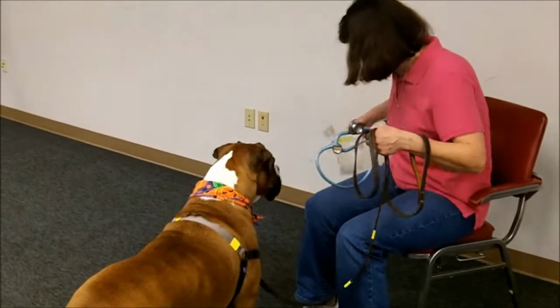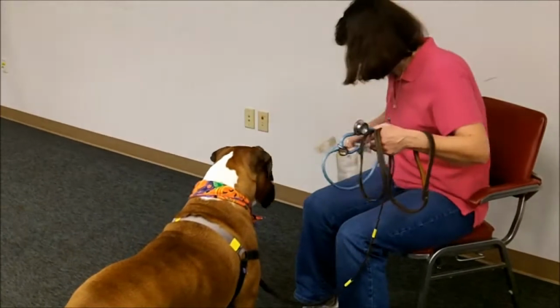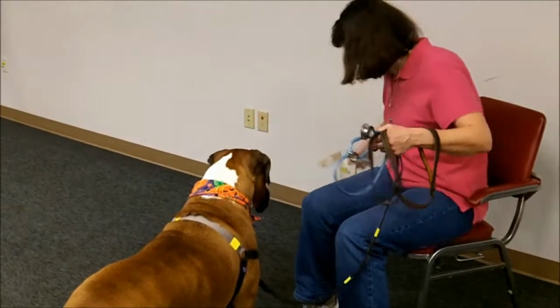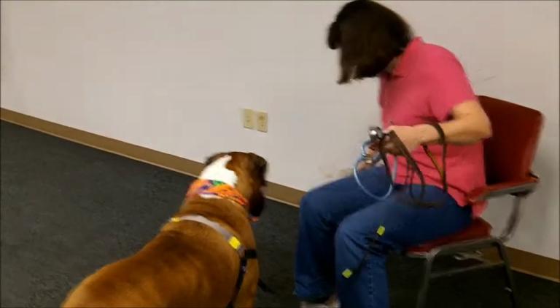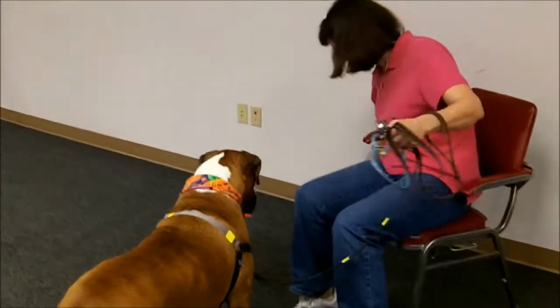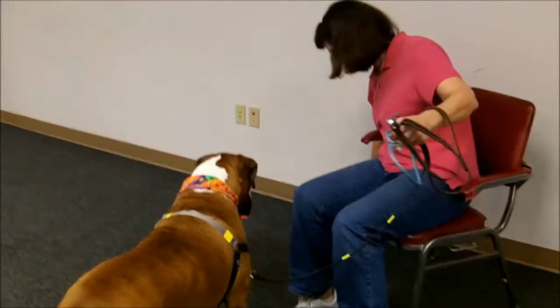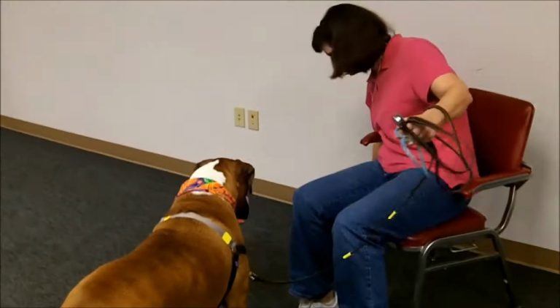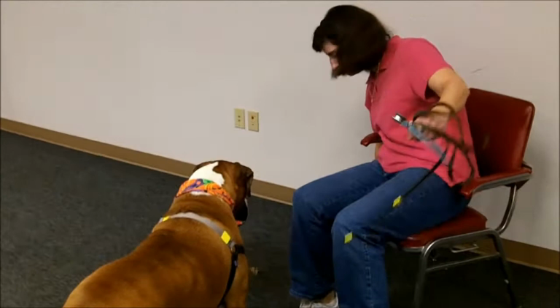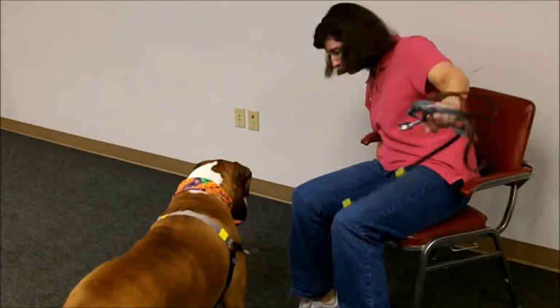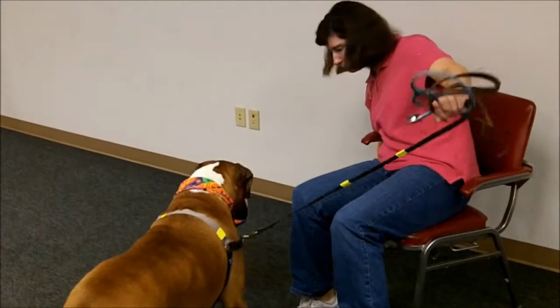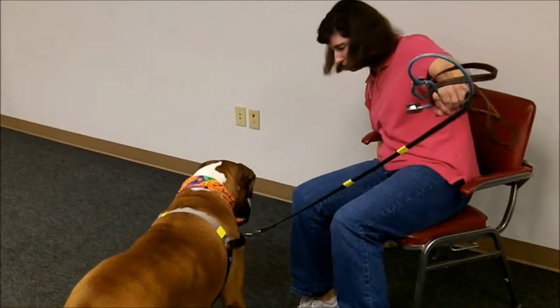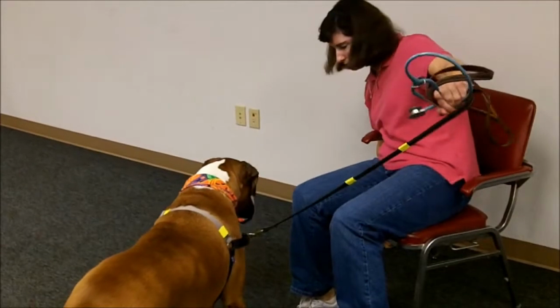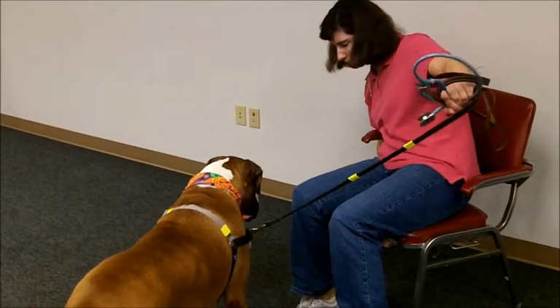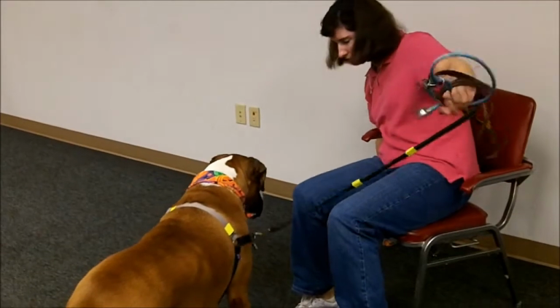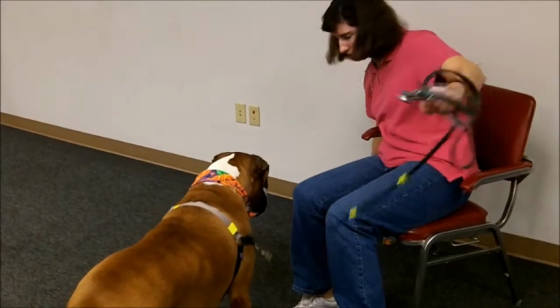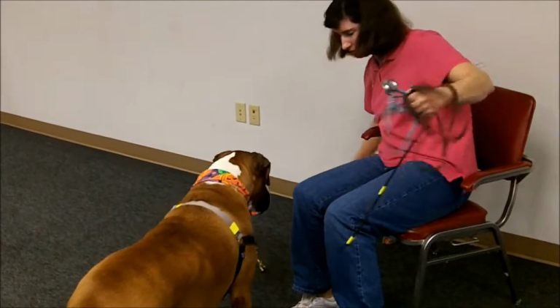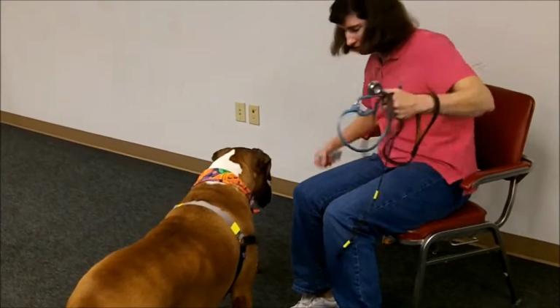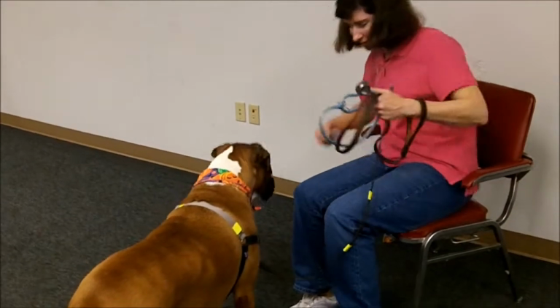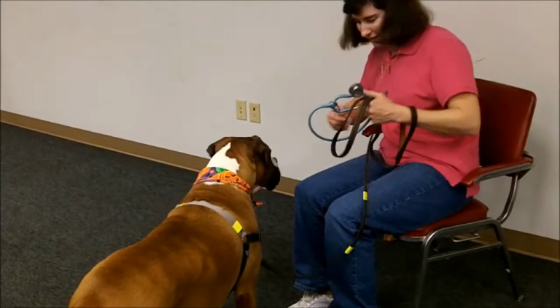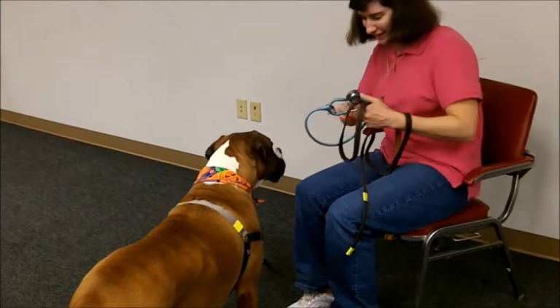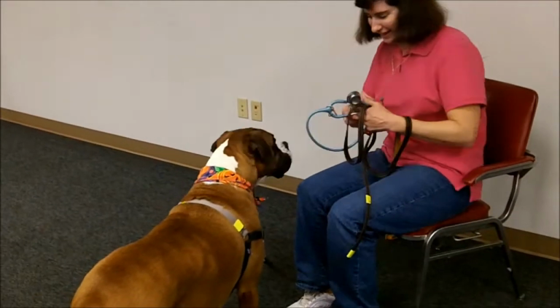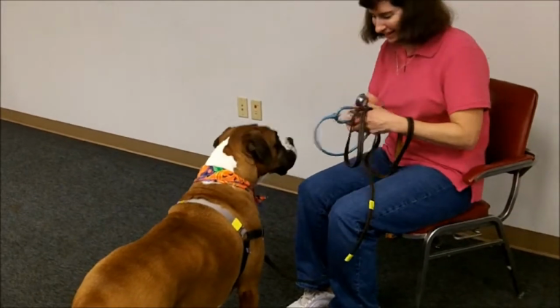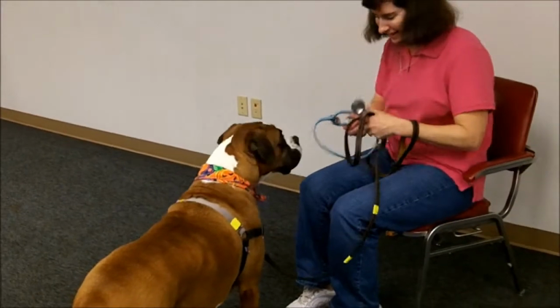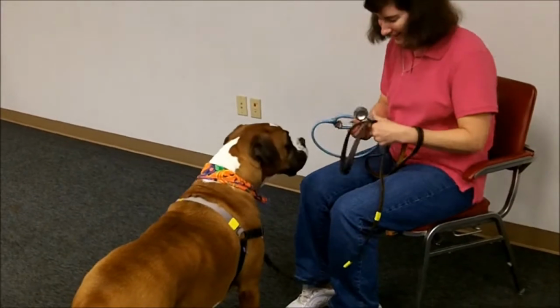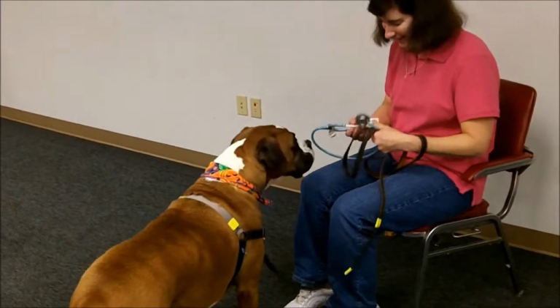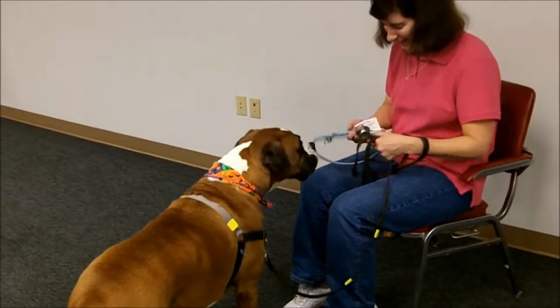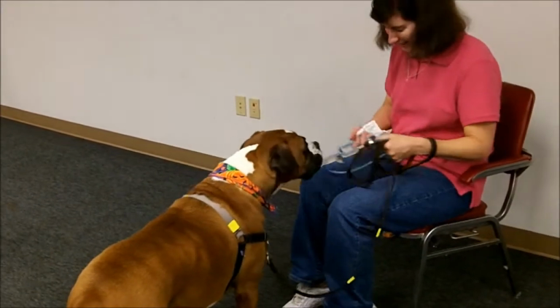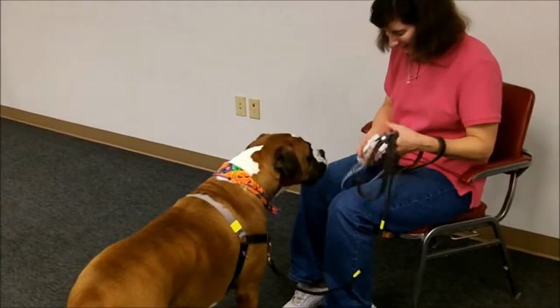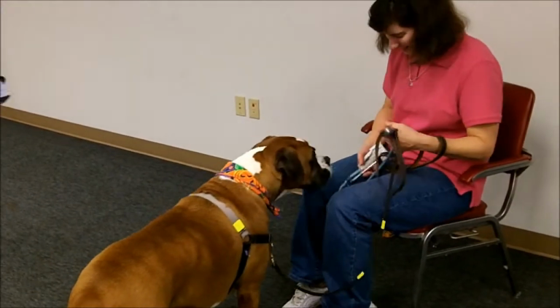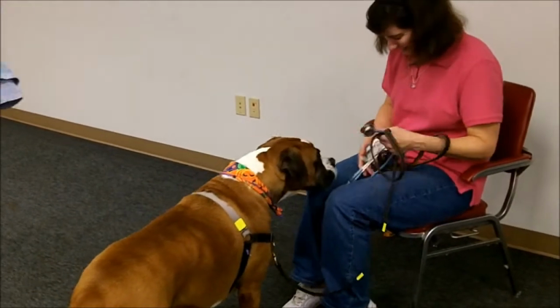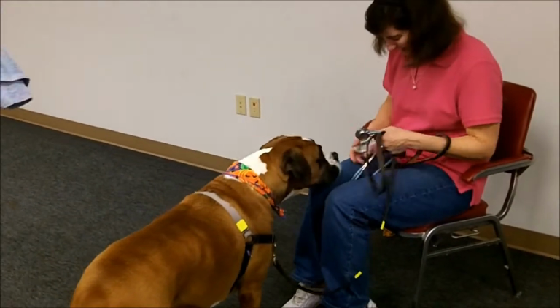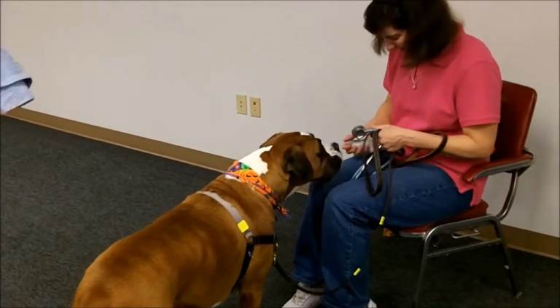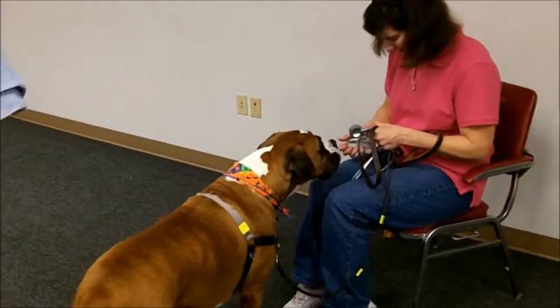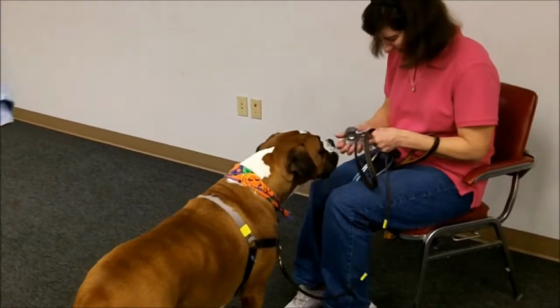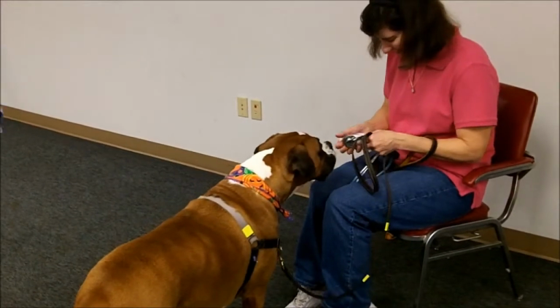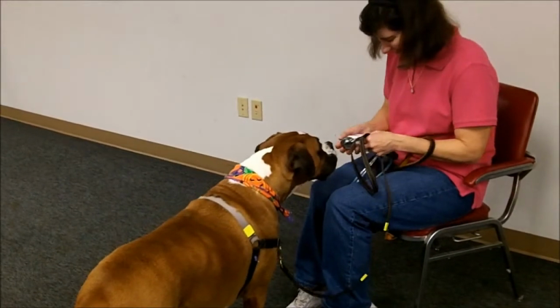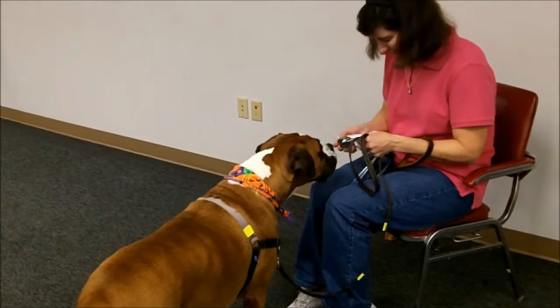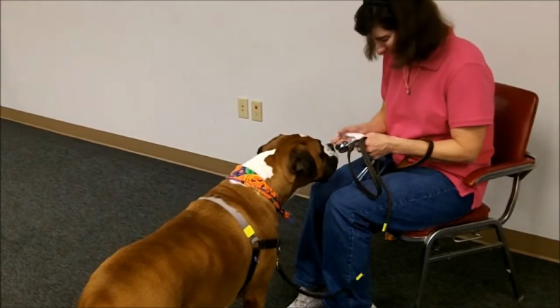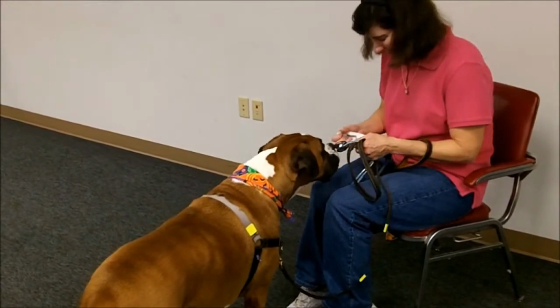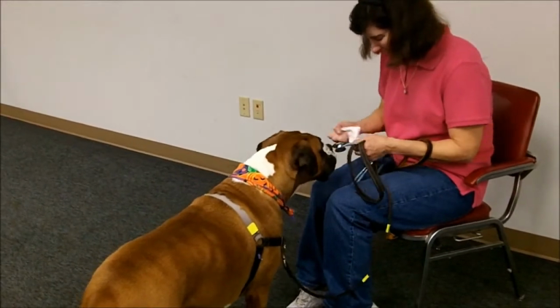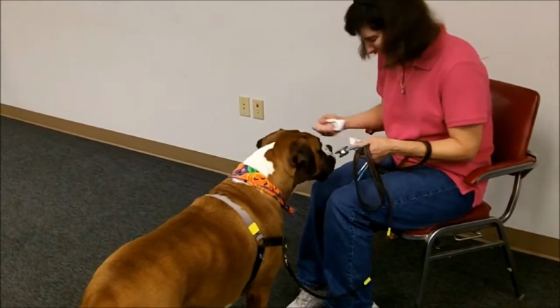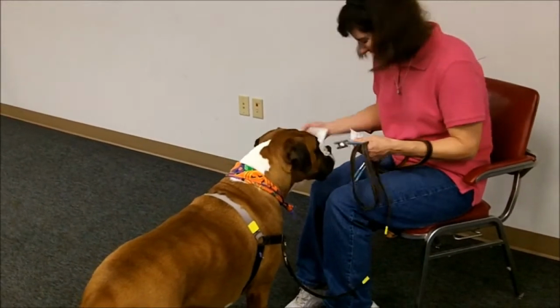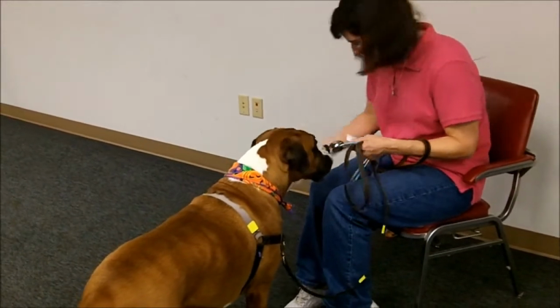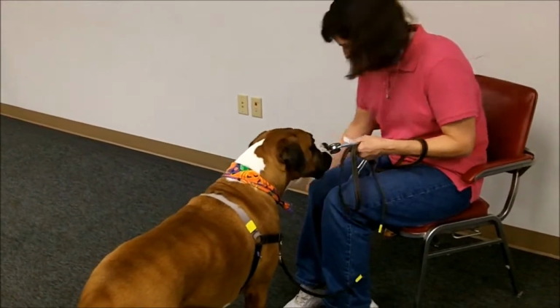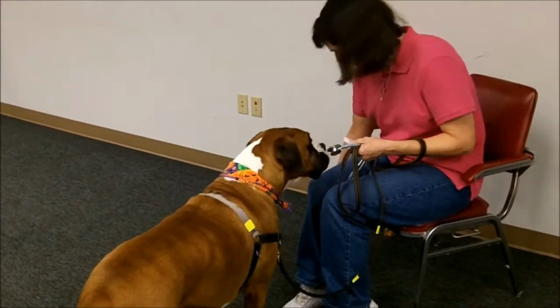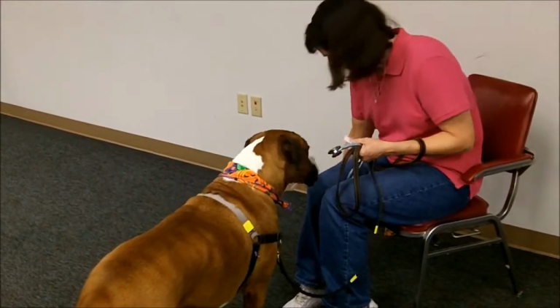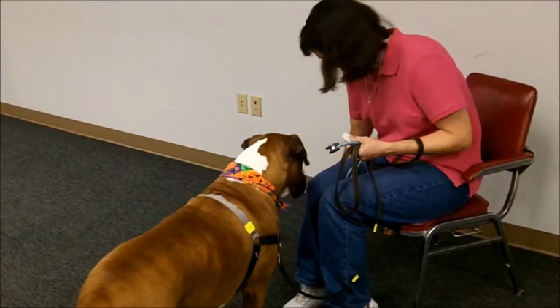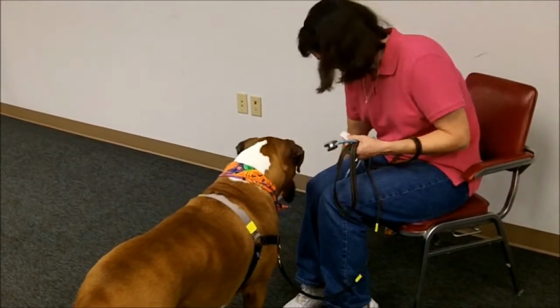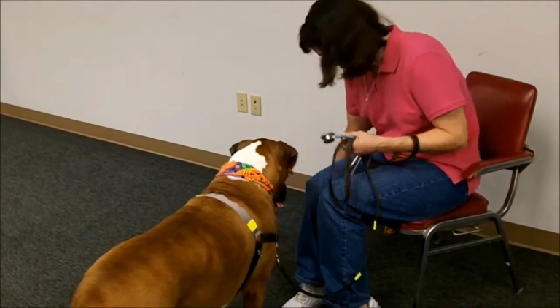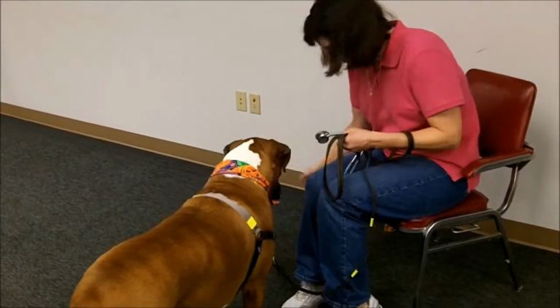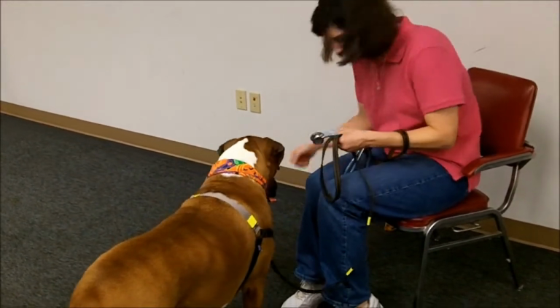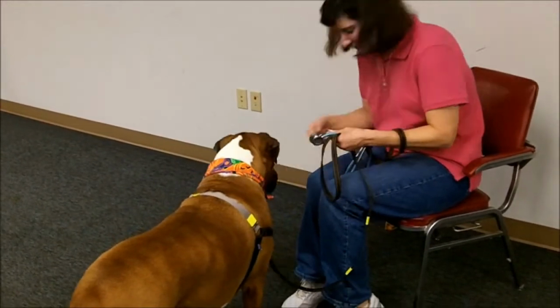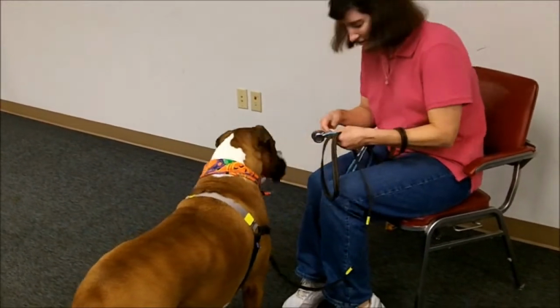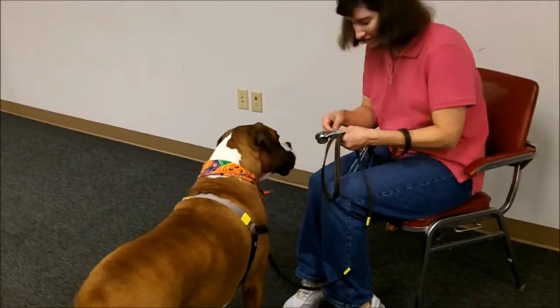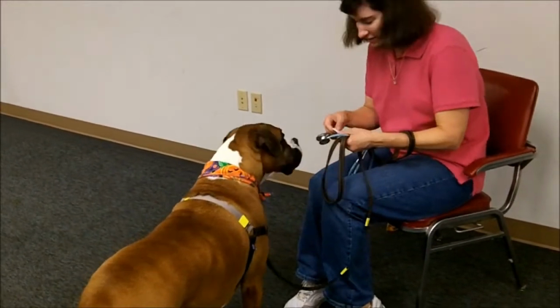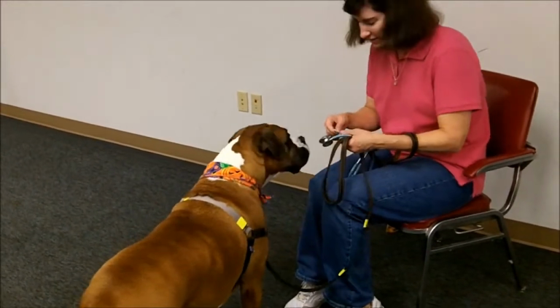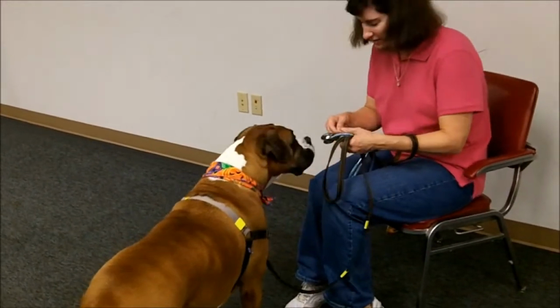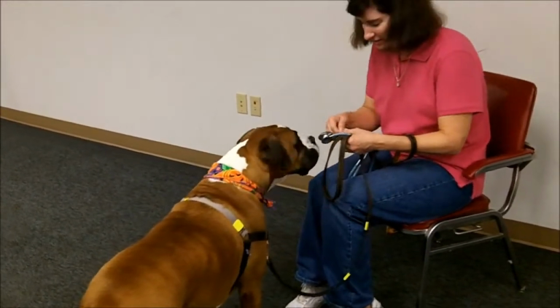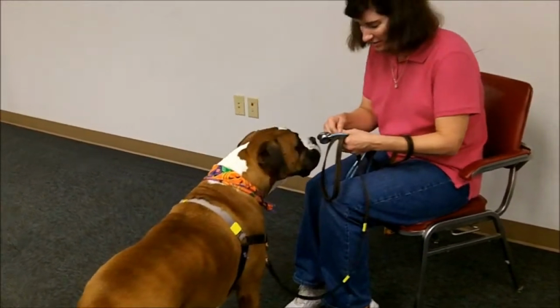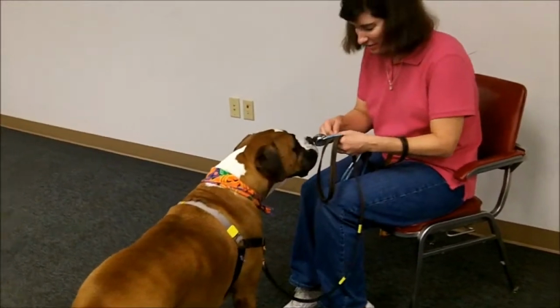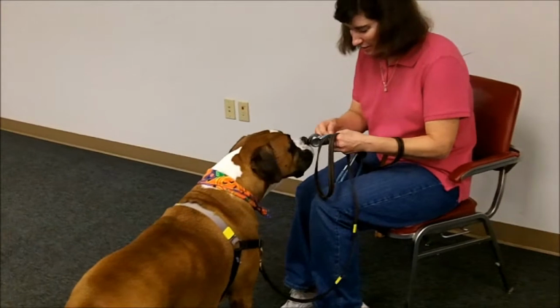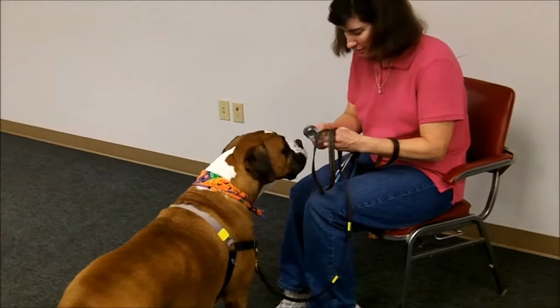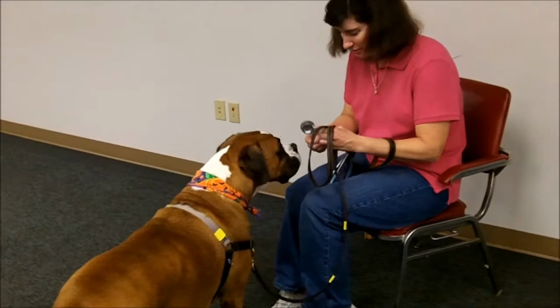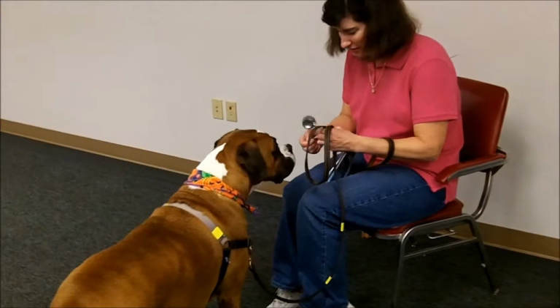The treats just make him drool. That's the only time he drools.